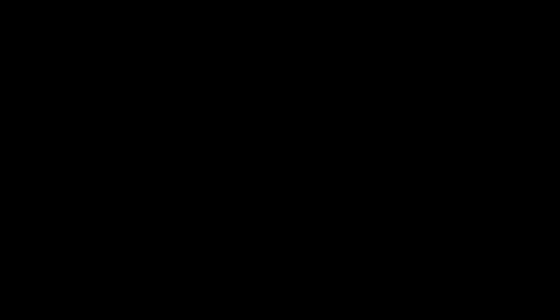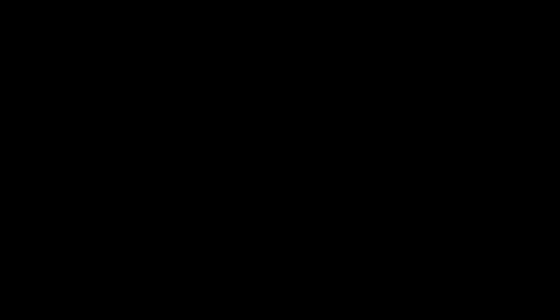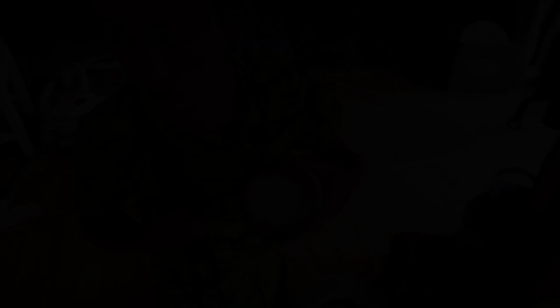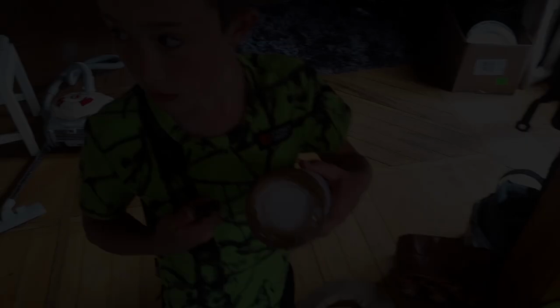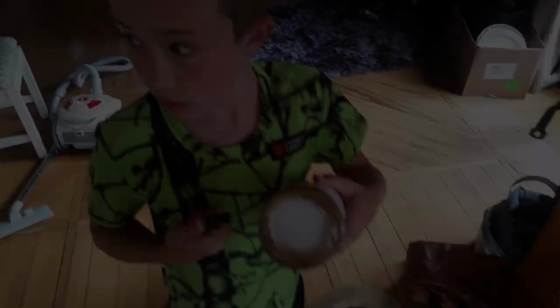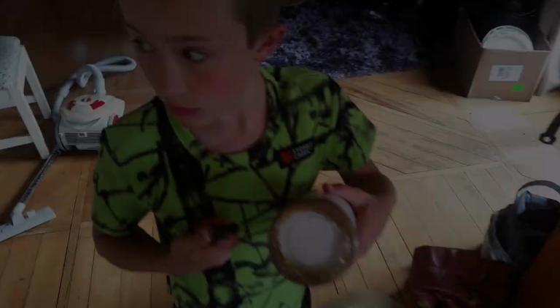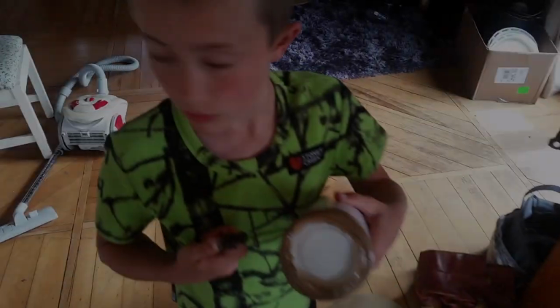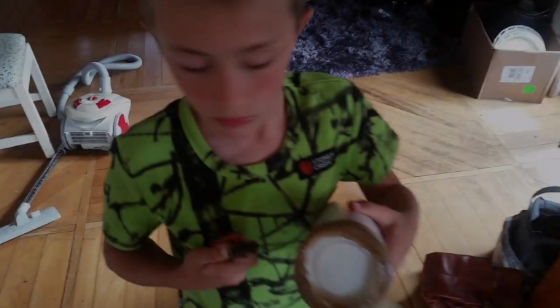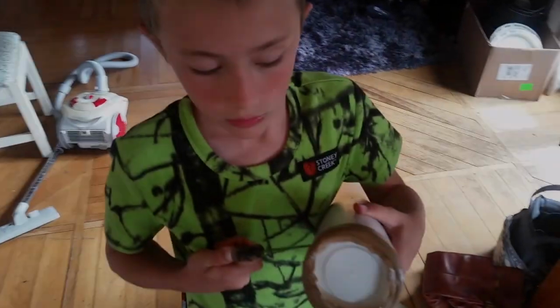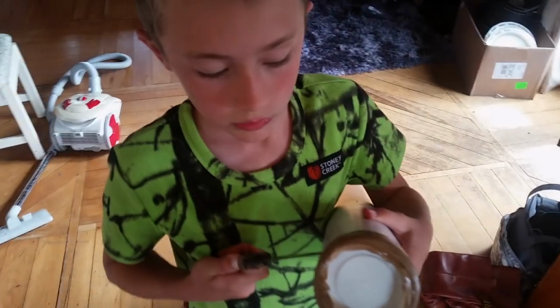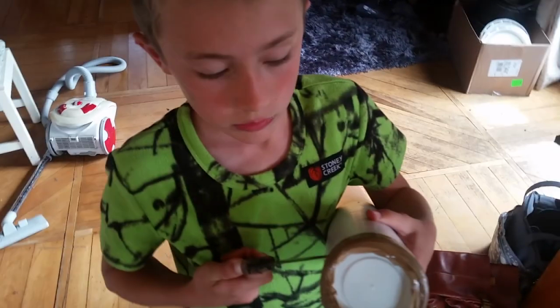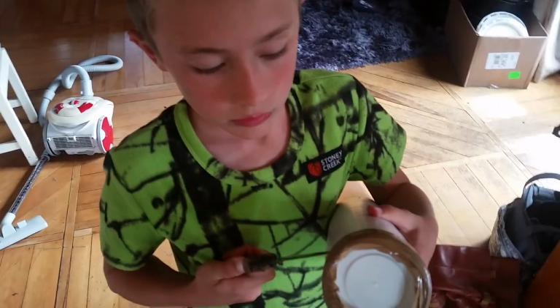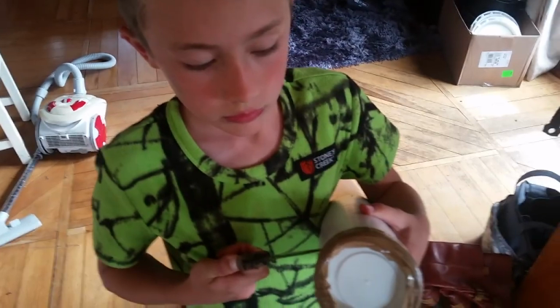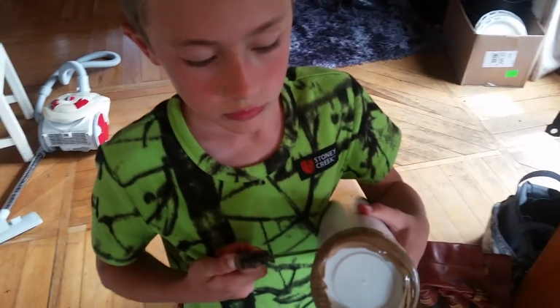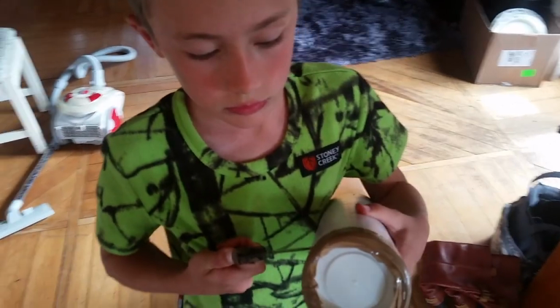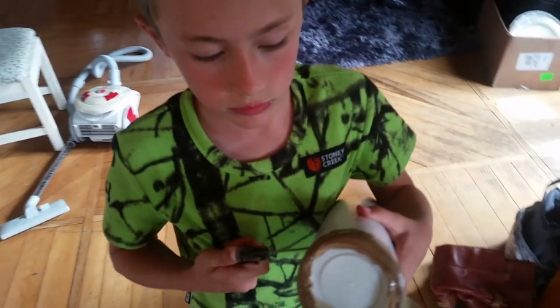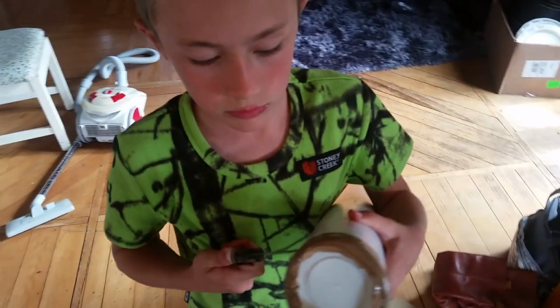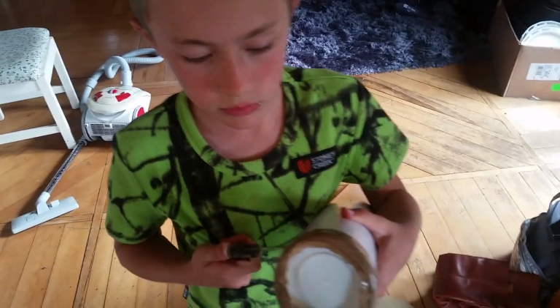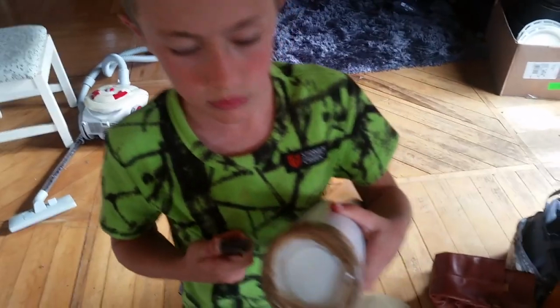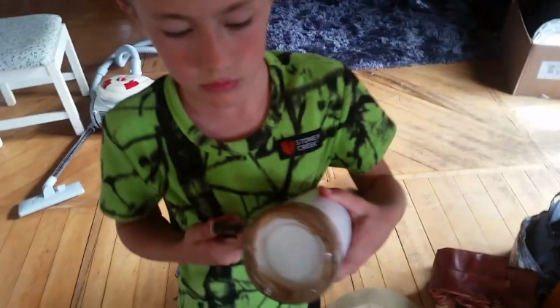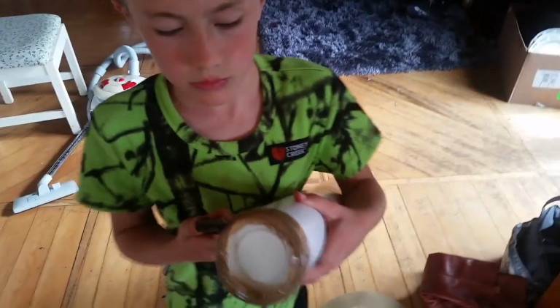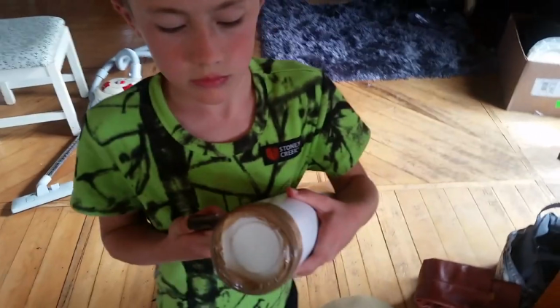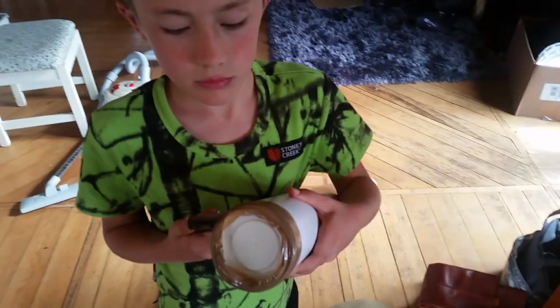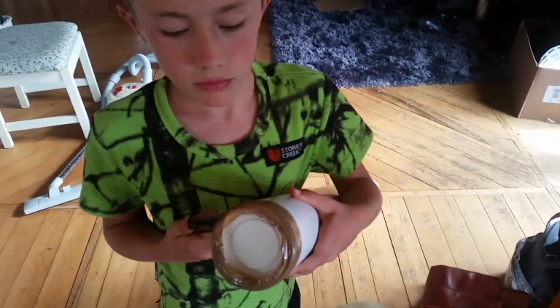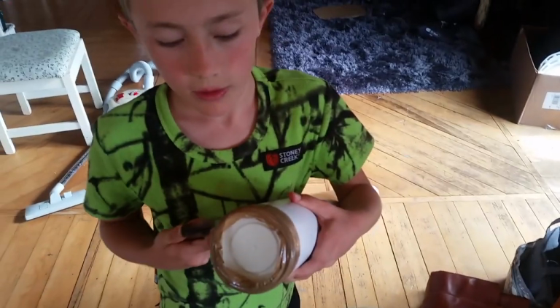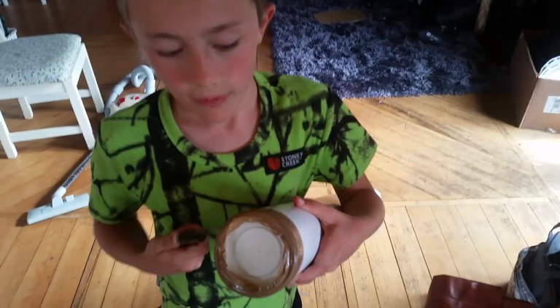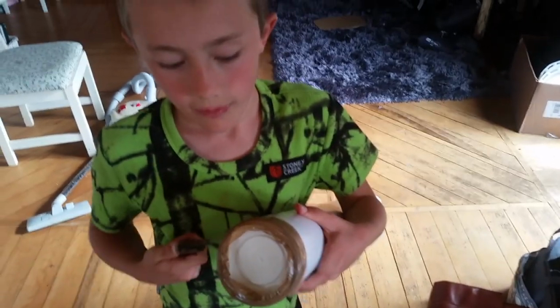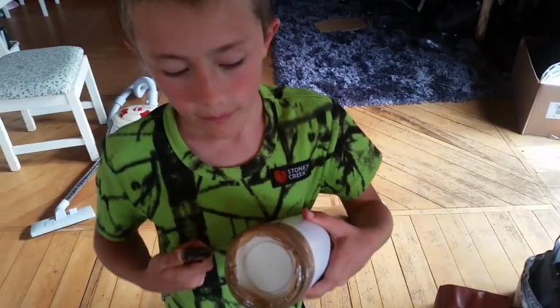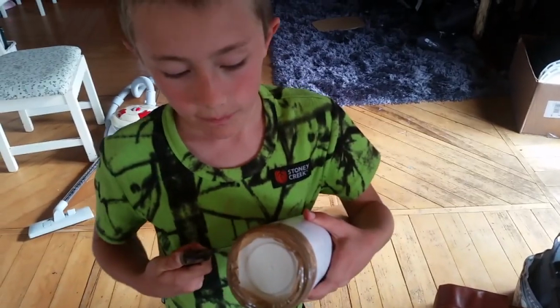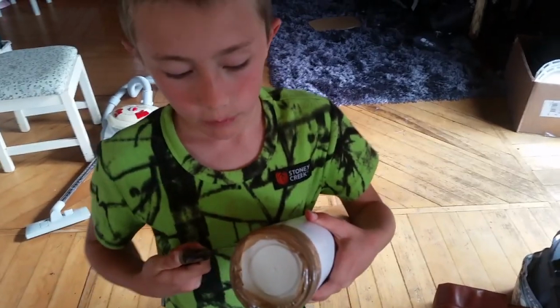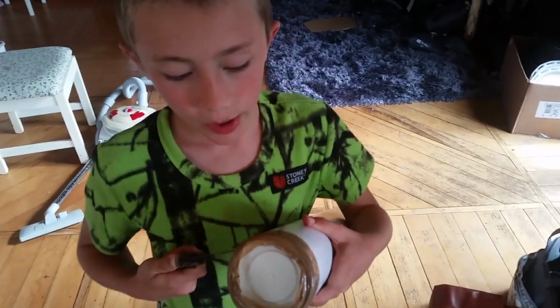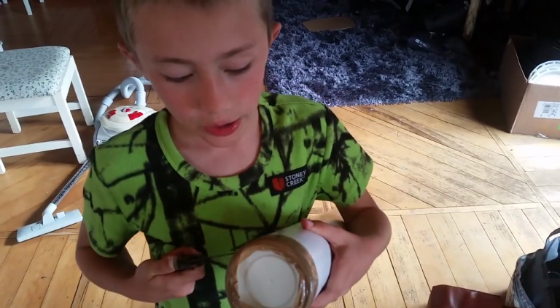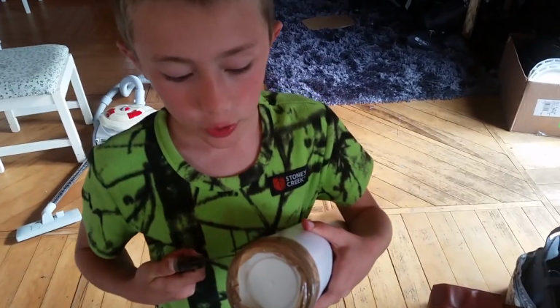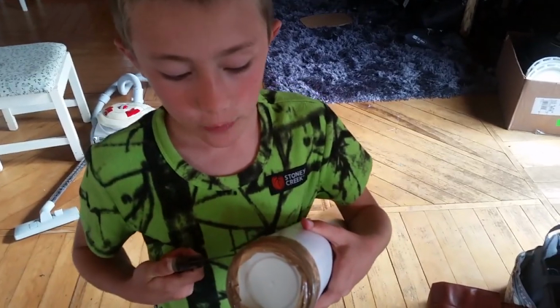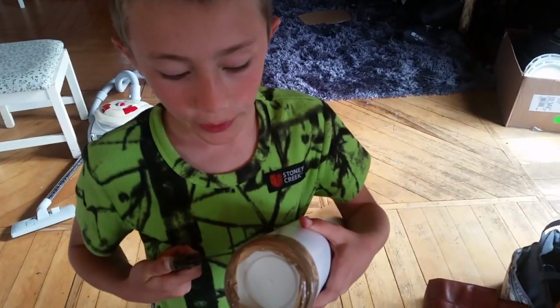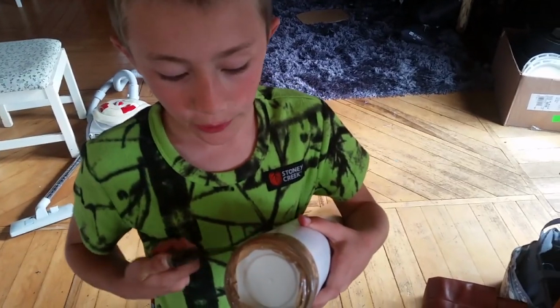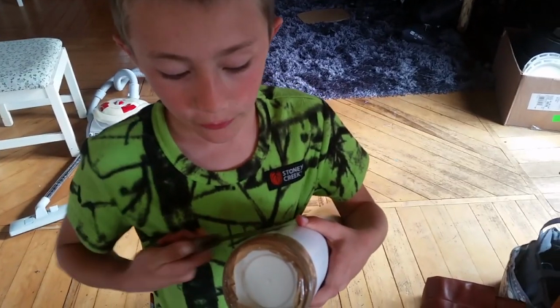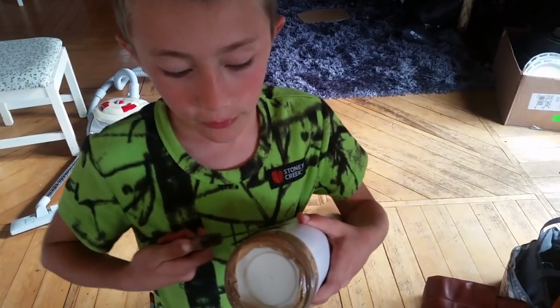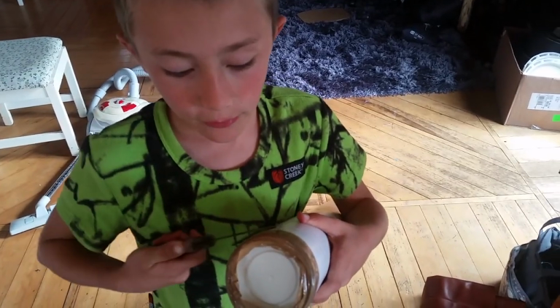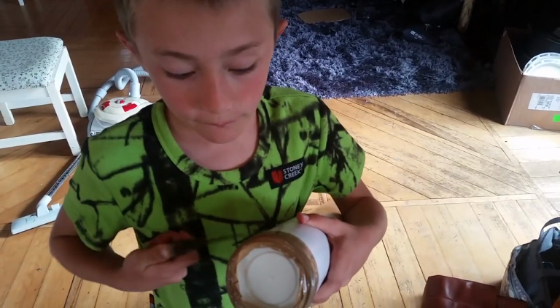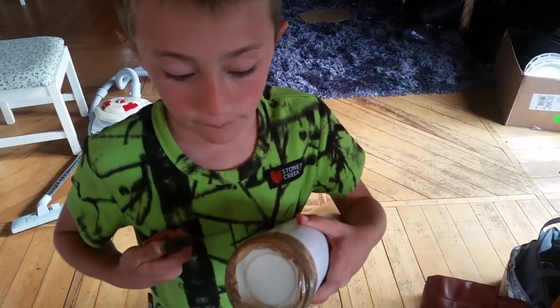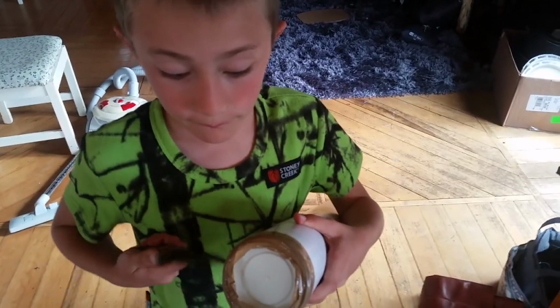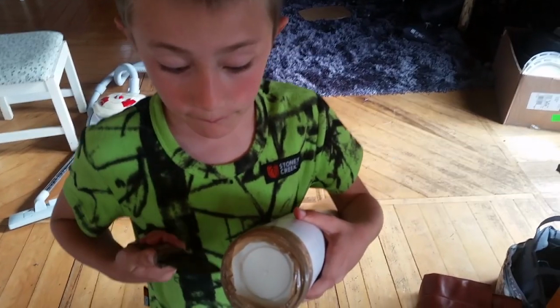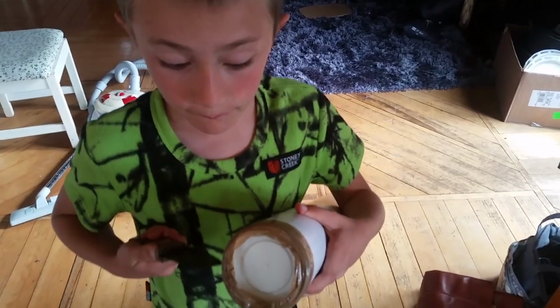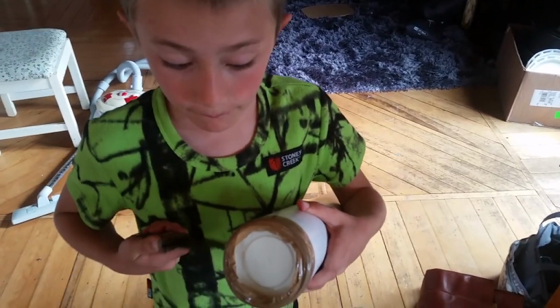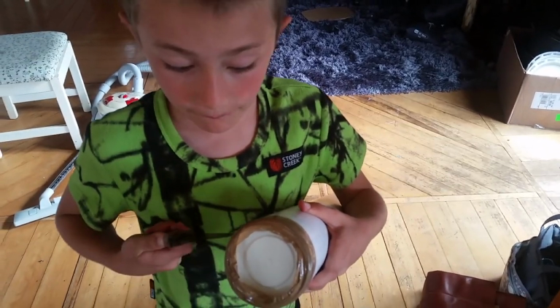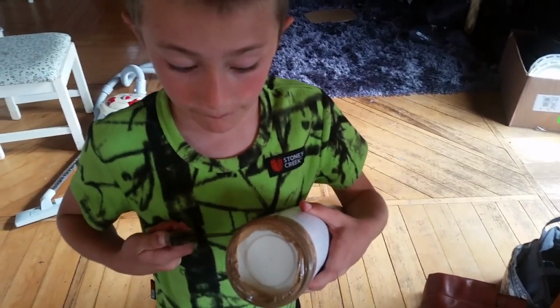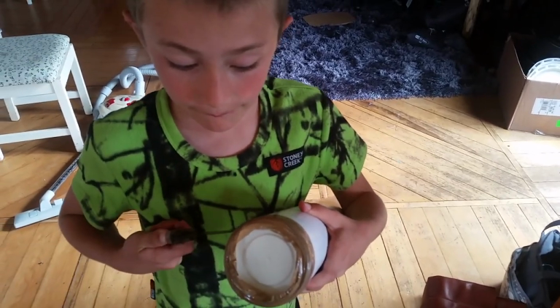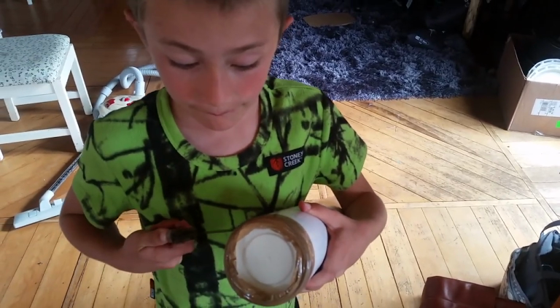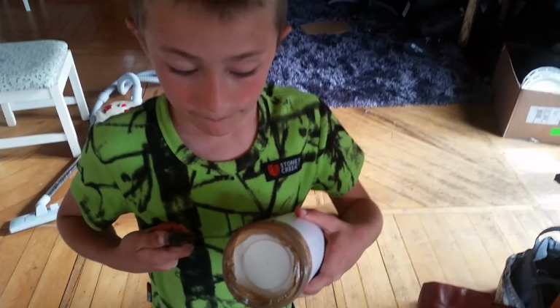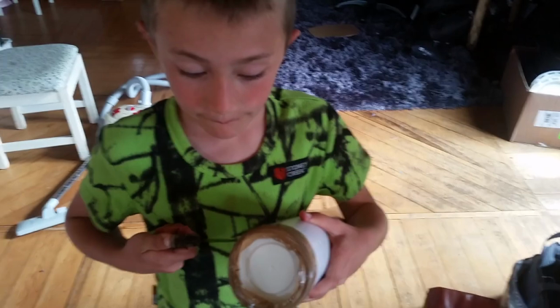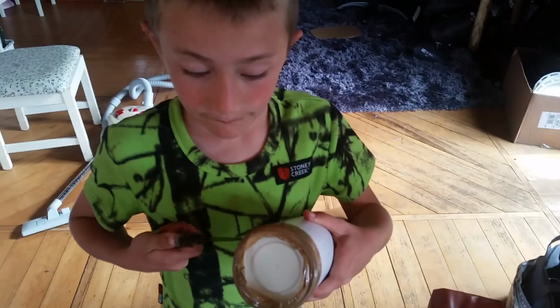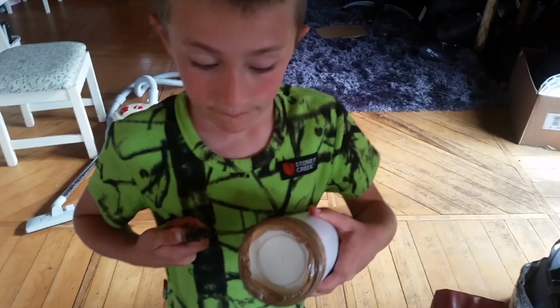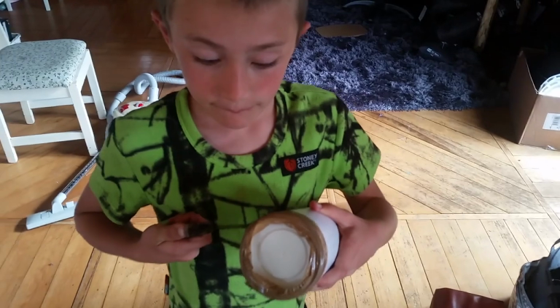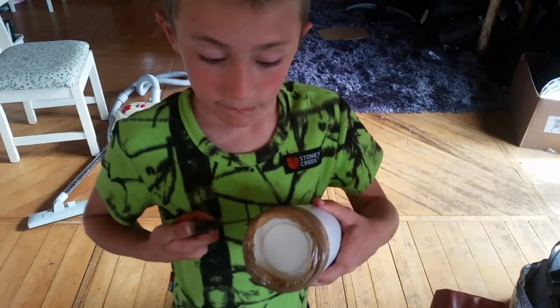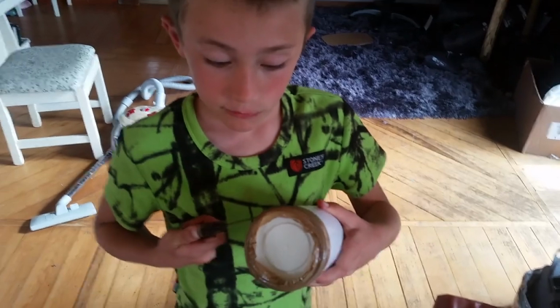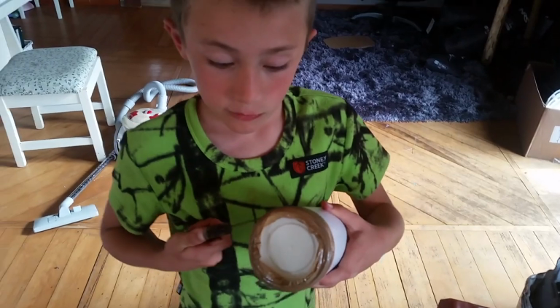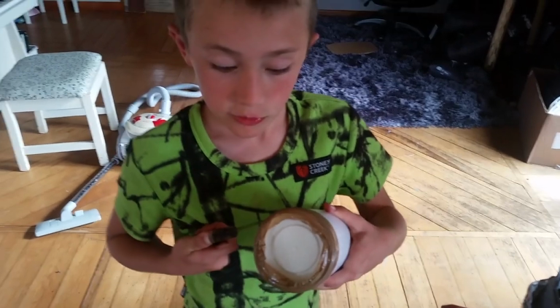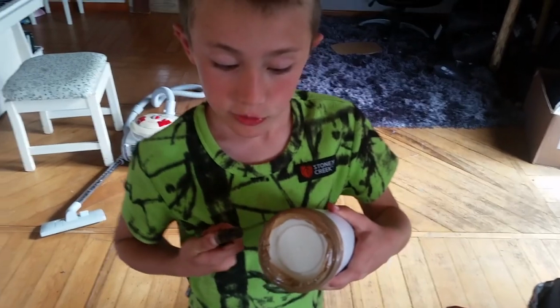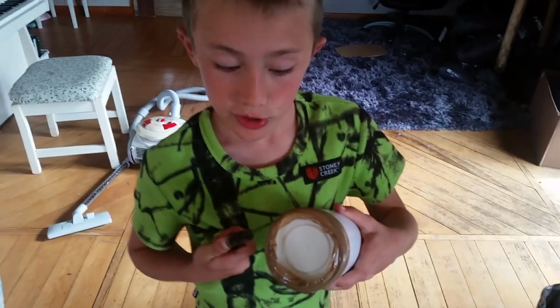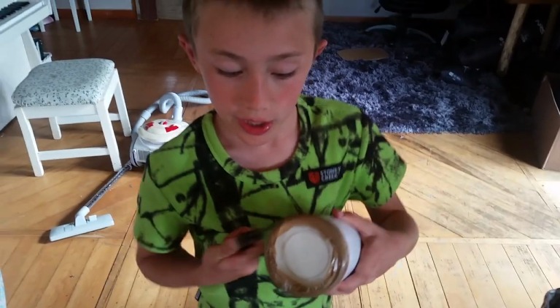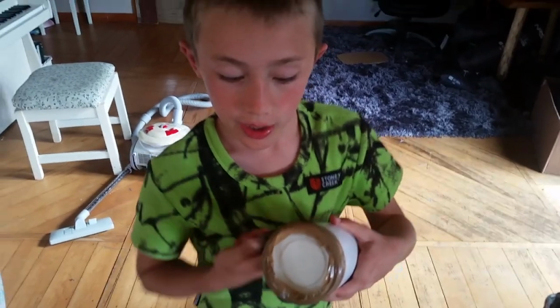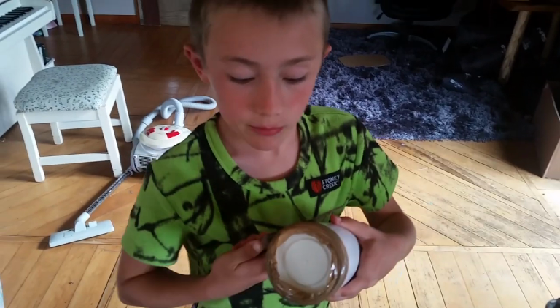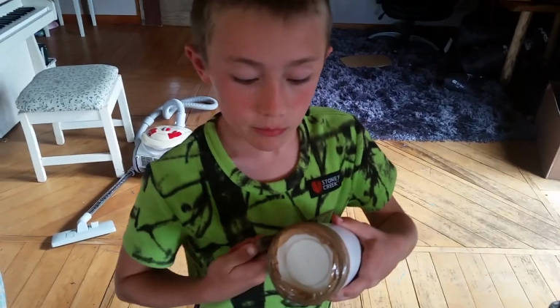What do you got in there Jack? My new bow. From who? Sam.